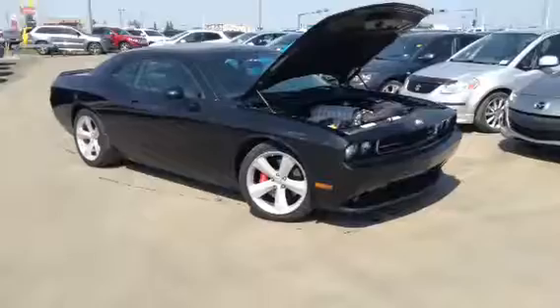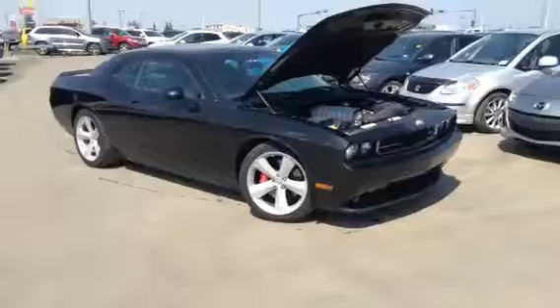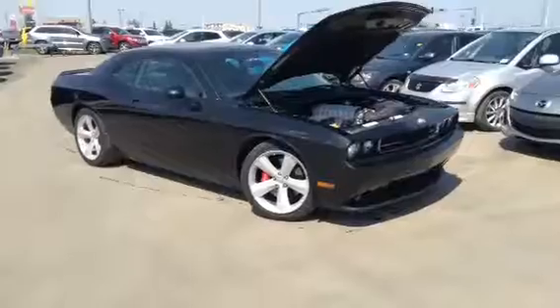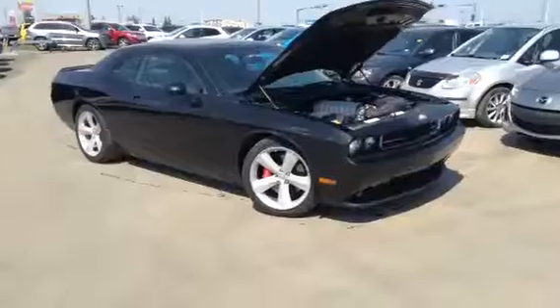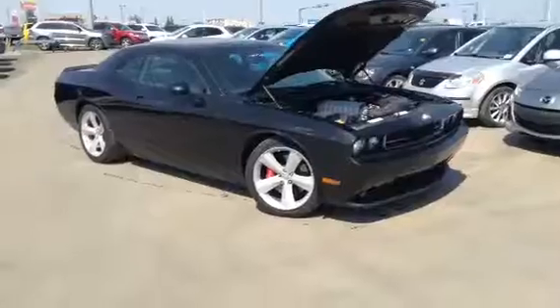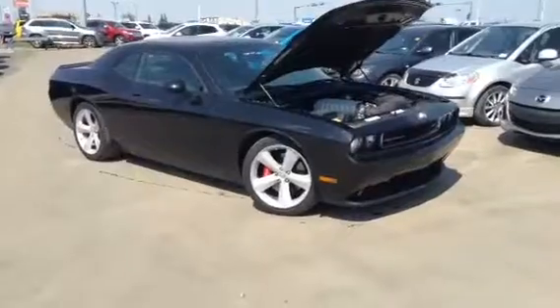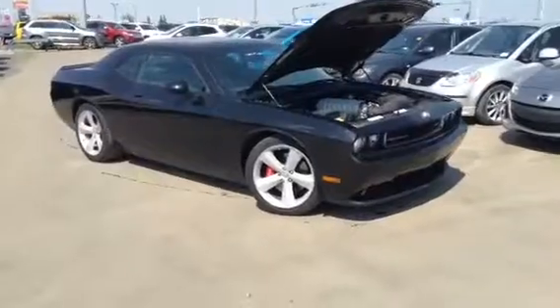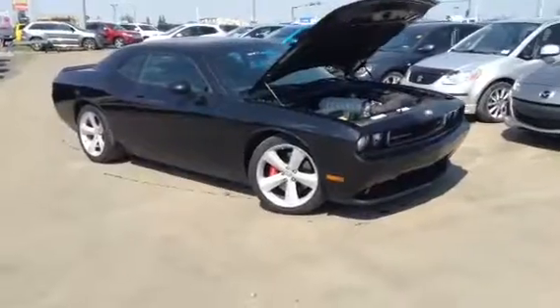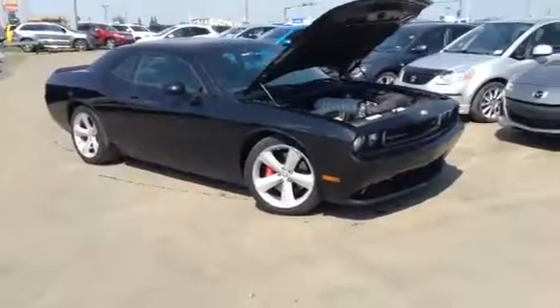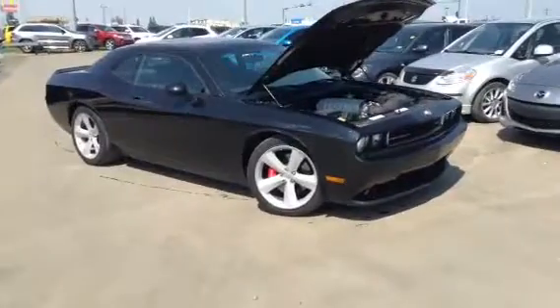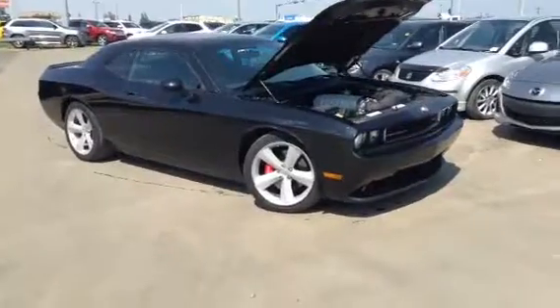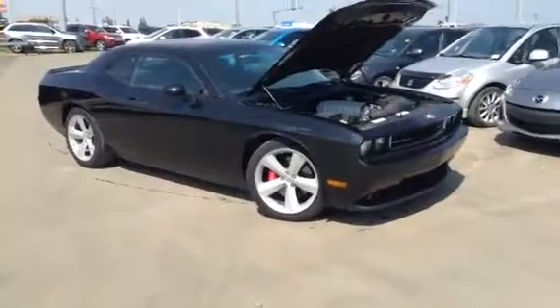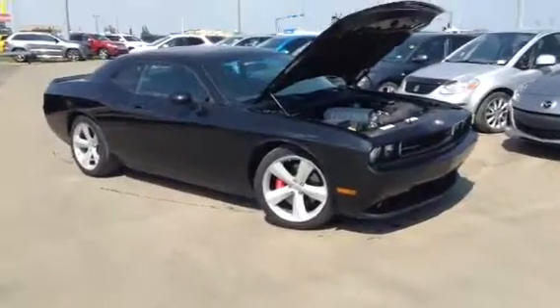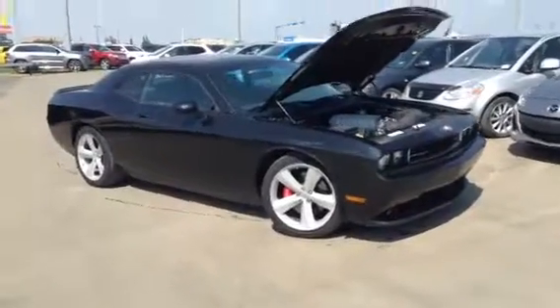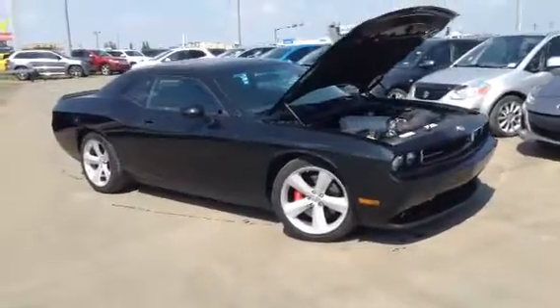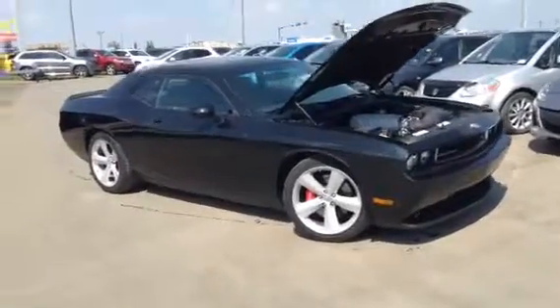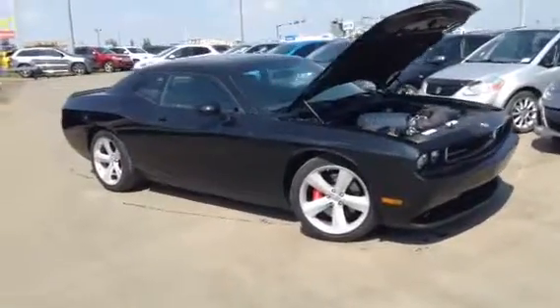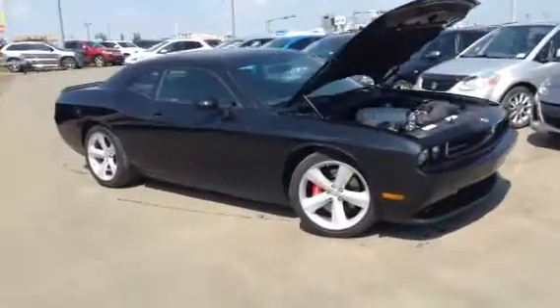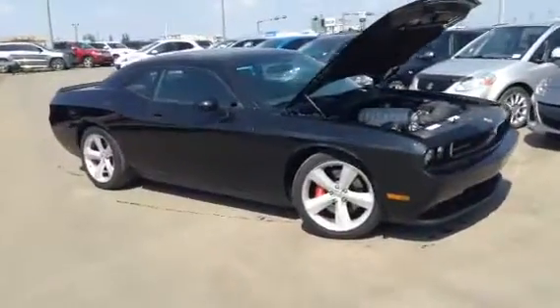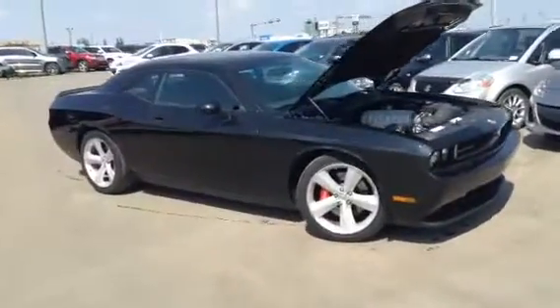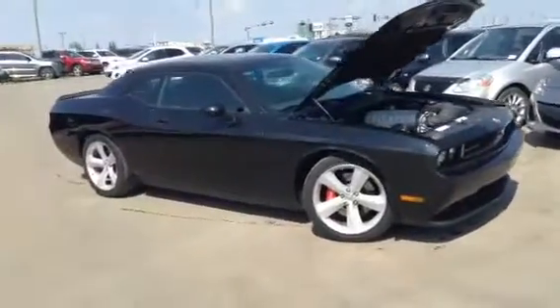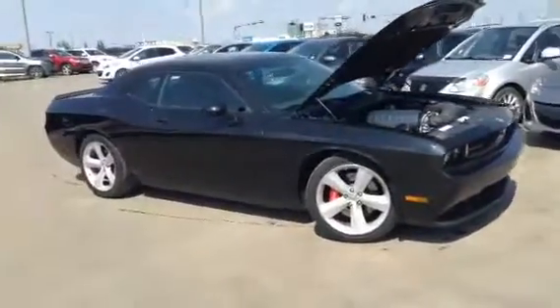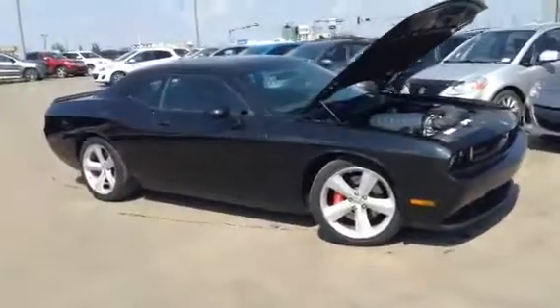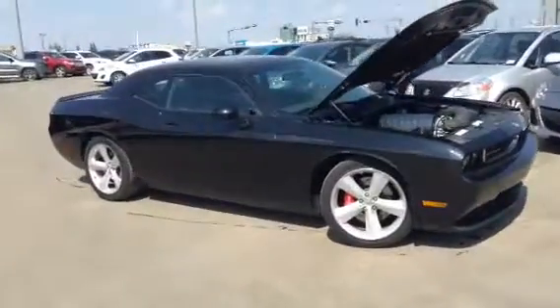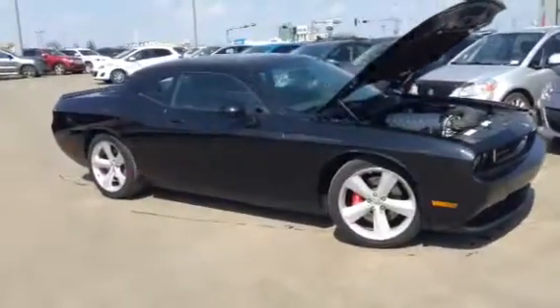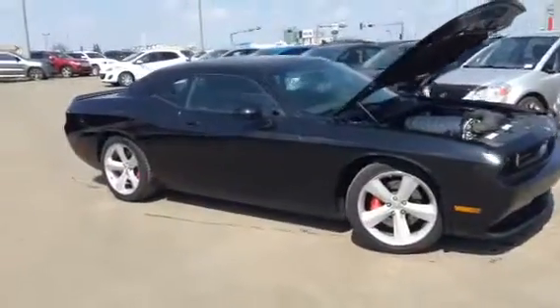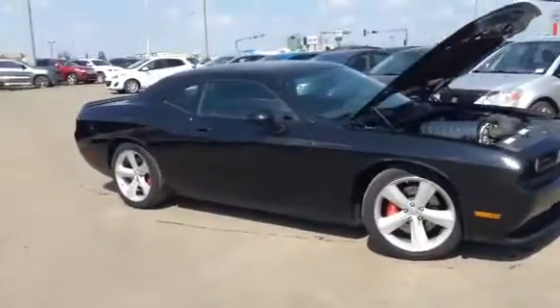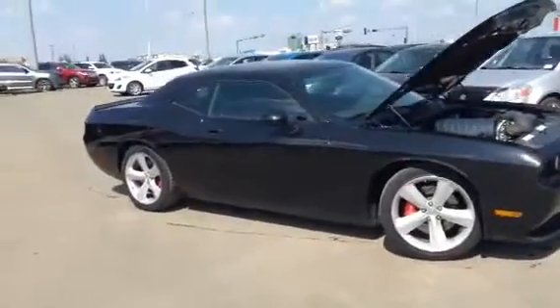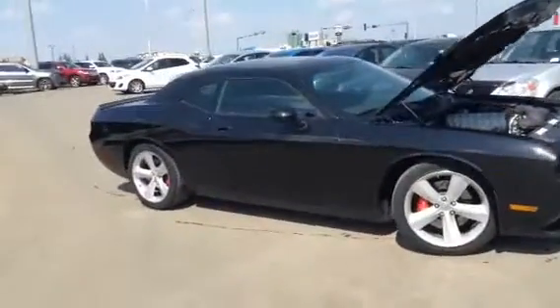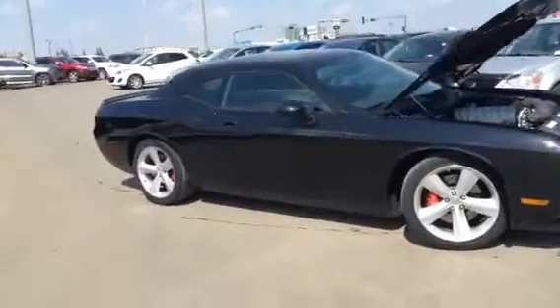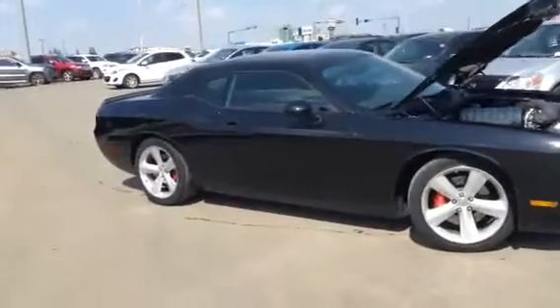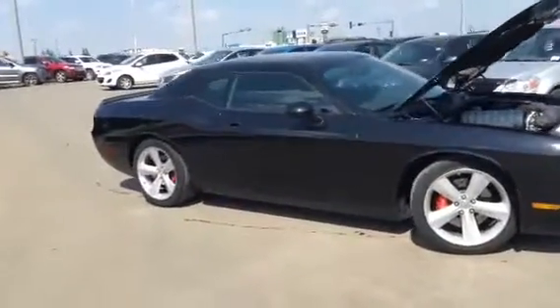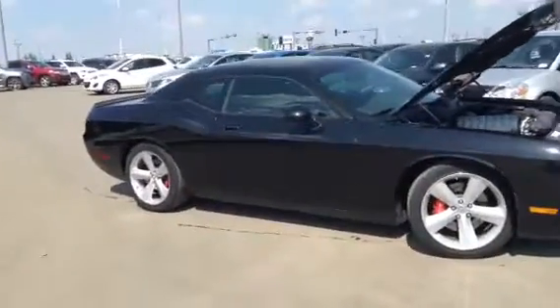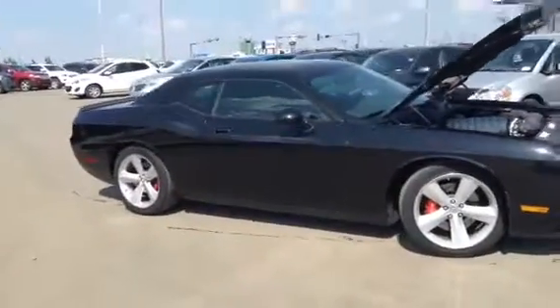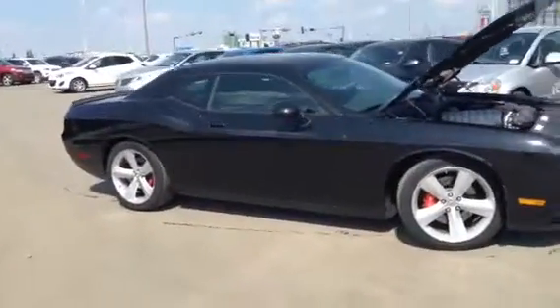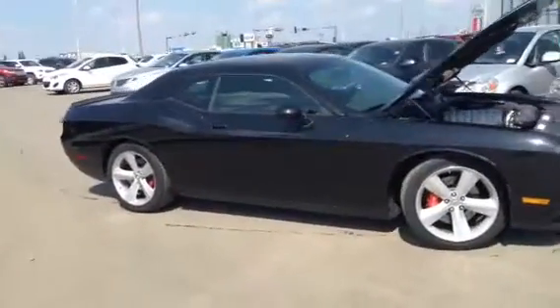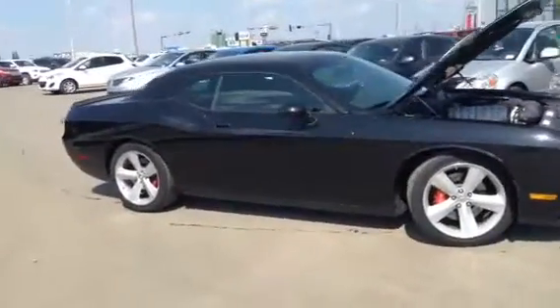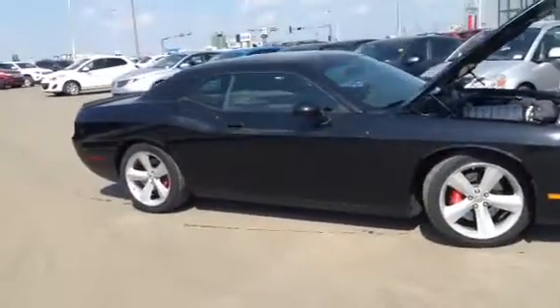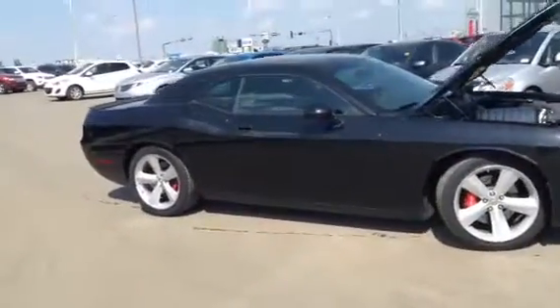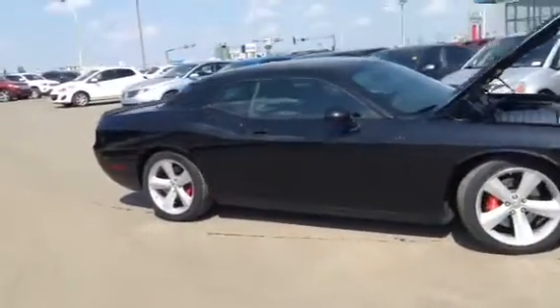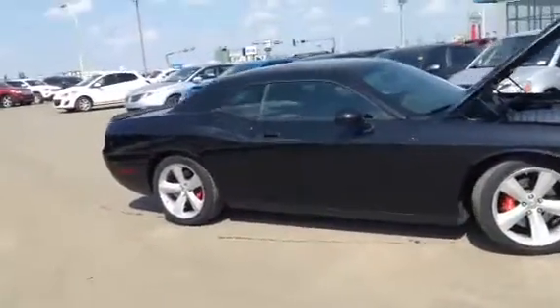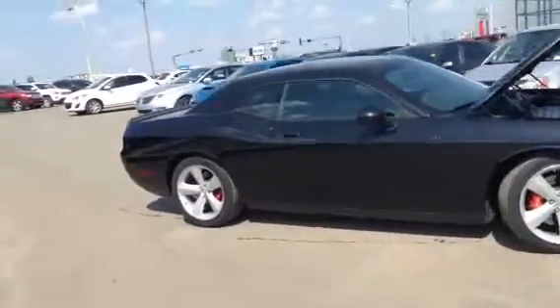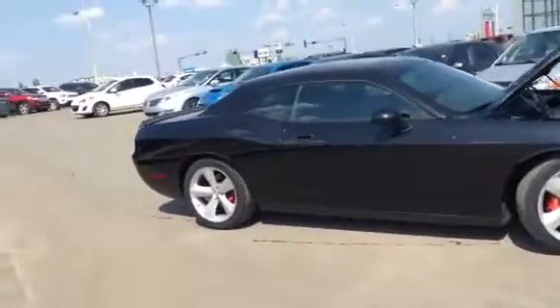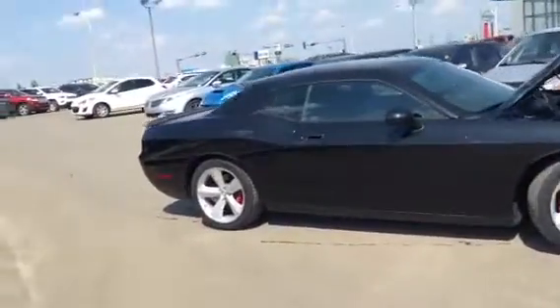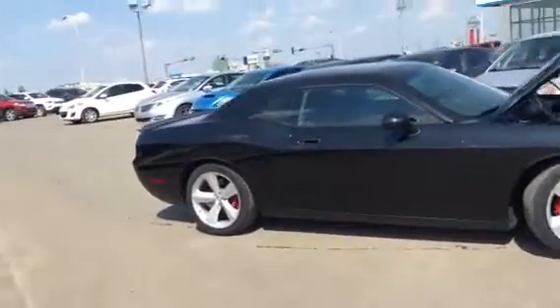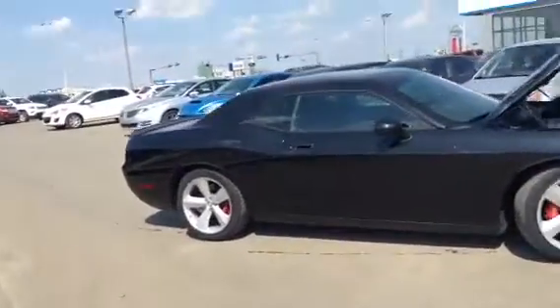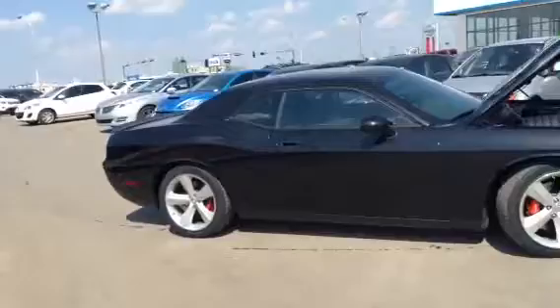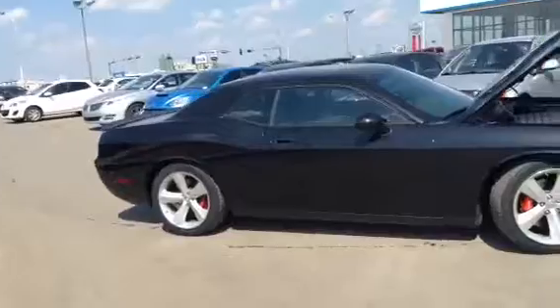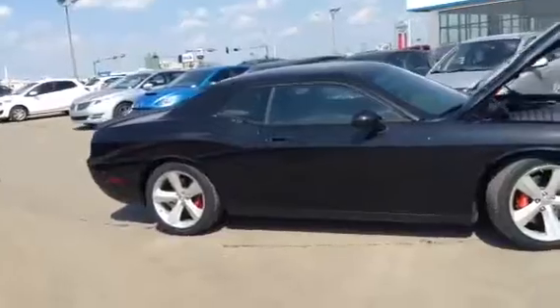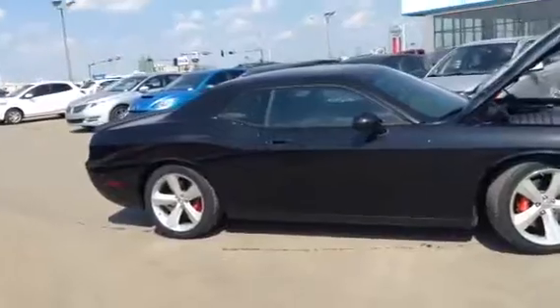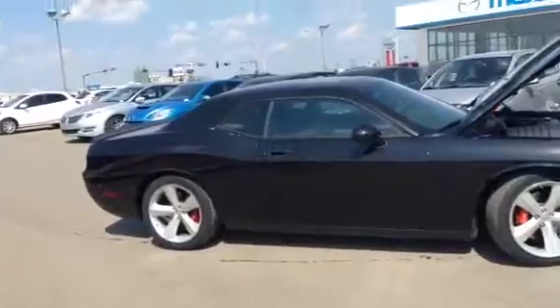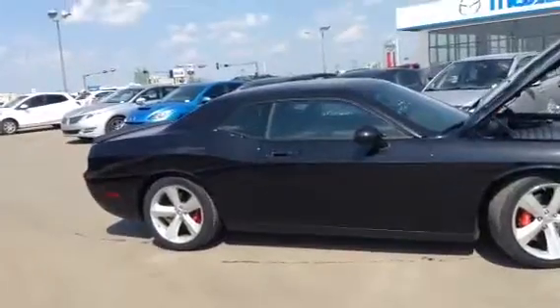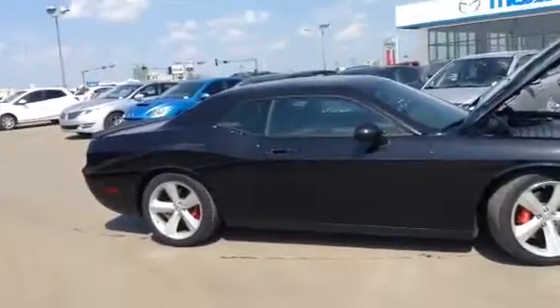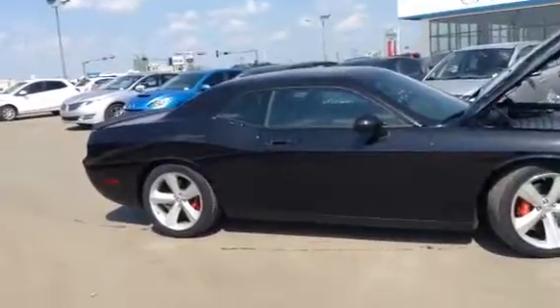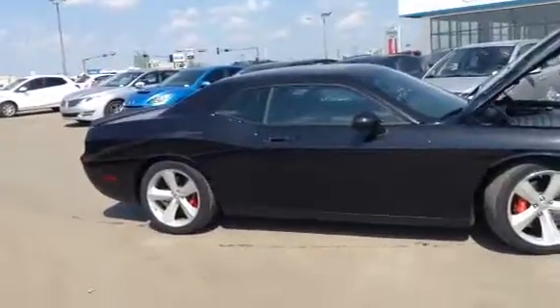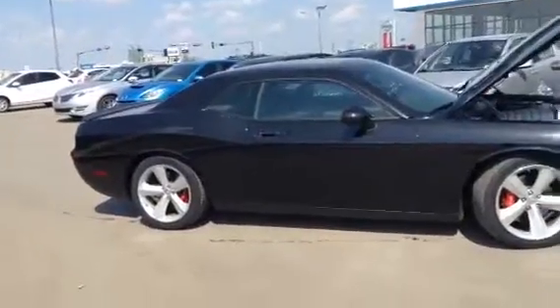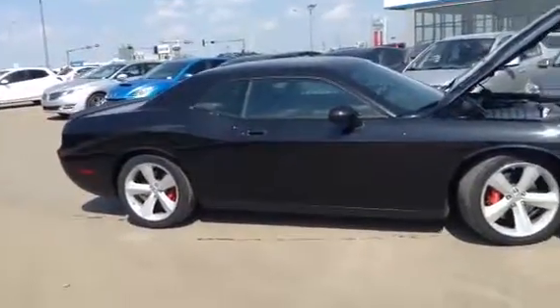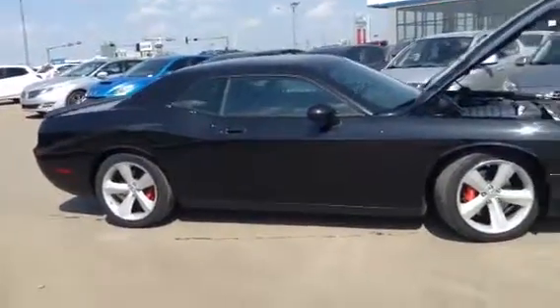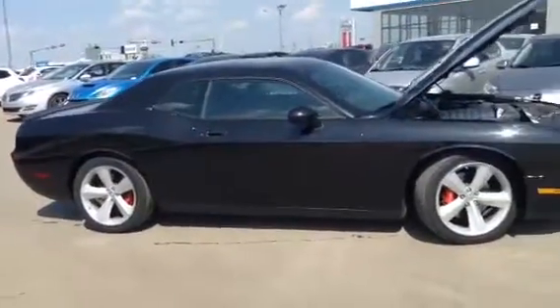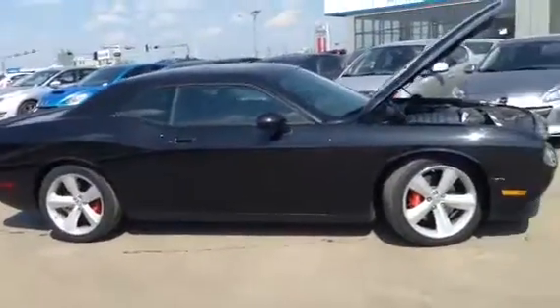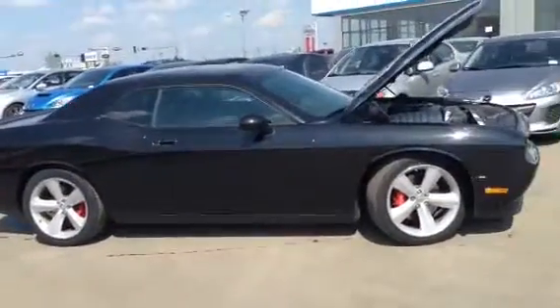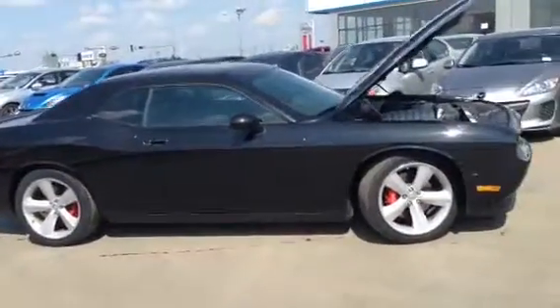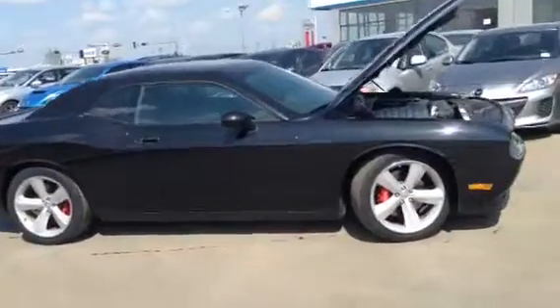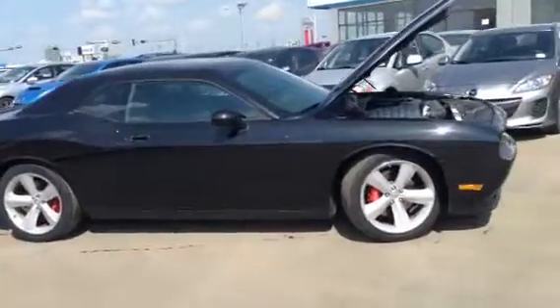Hey Kevin, Scott here with LA Mazda. I just wanted to take a minute to send you a quick video walk-around of the 2008 Challenger SRT8 that we do have here.